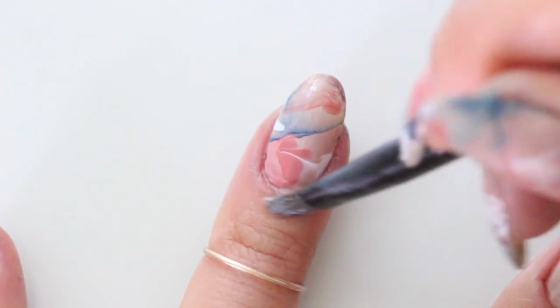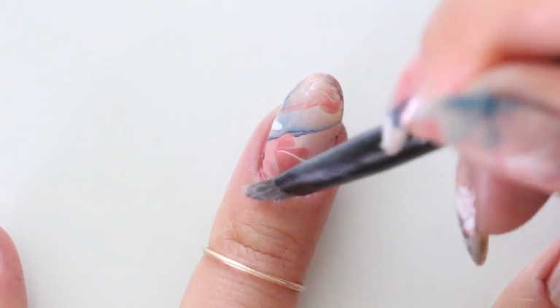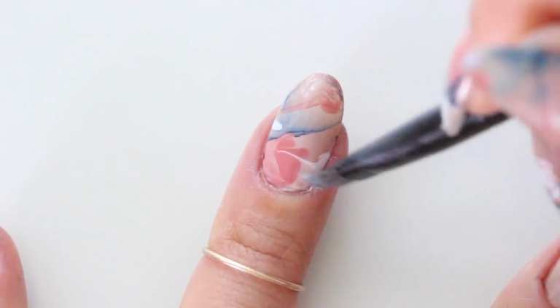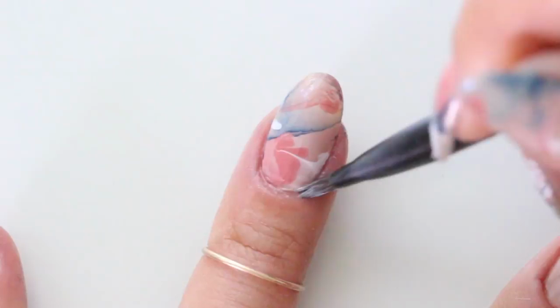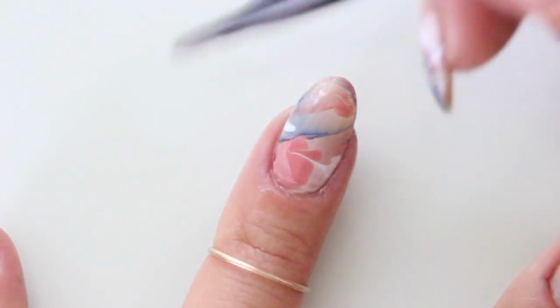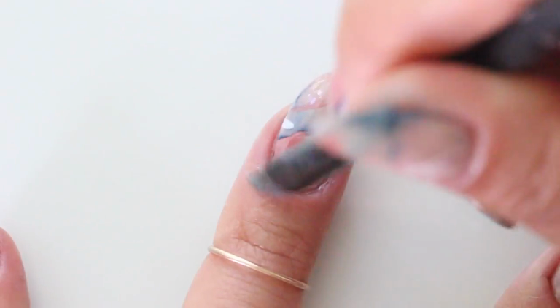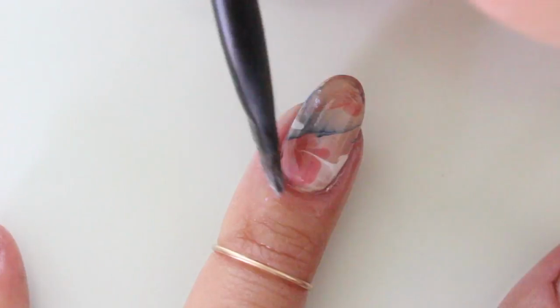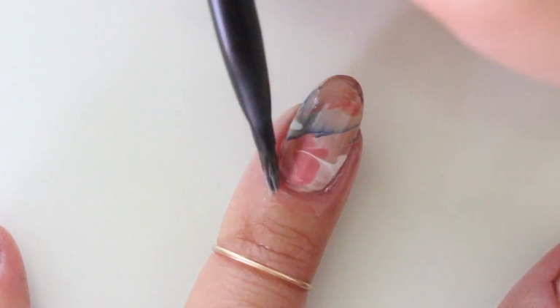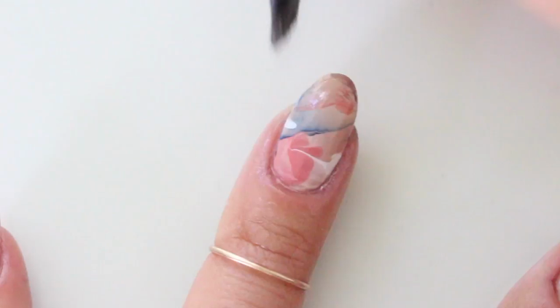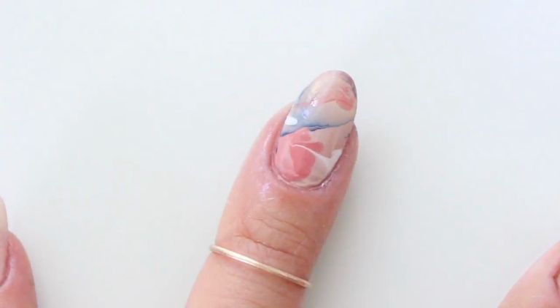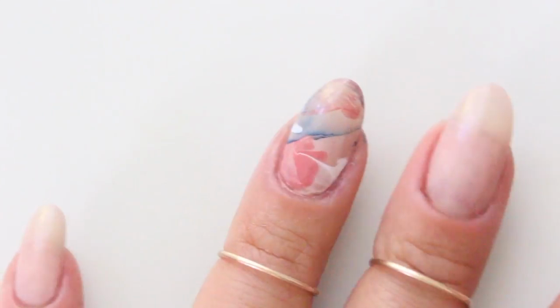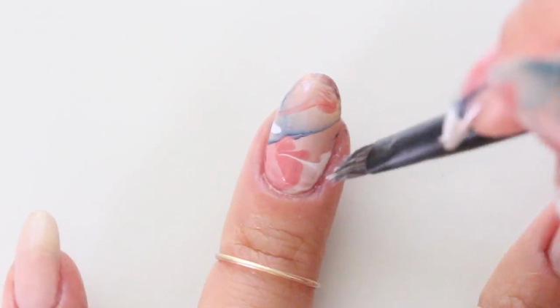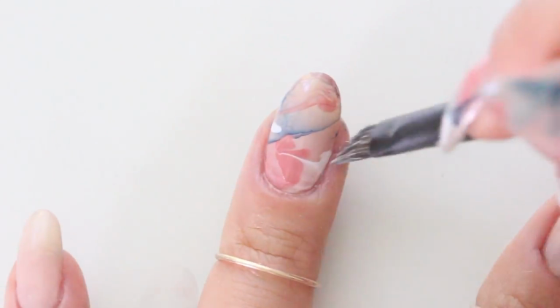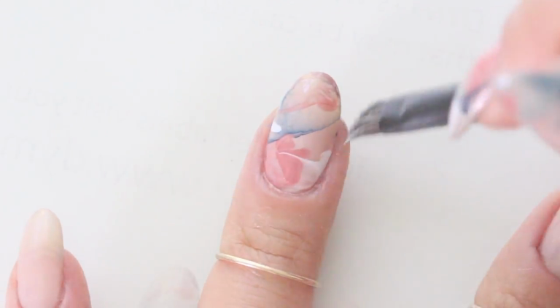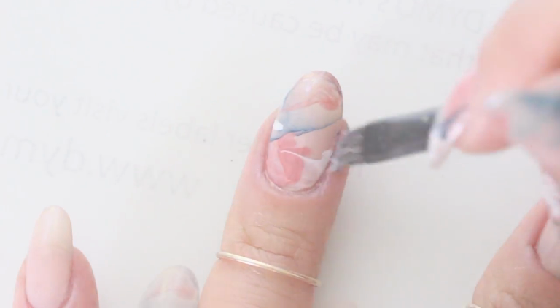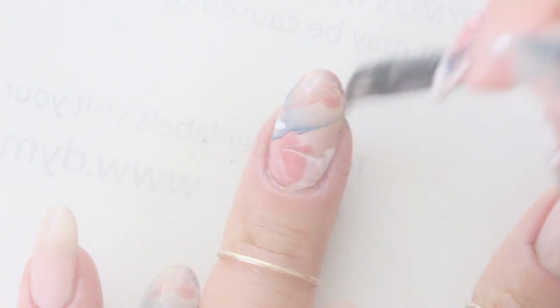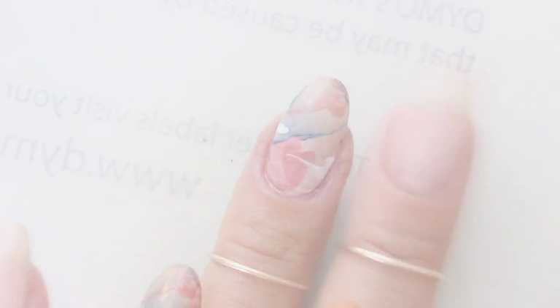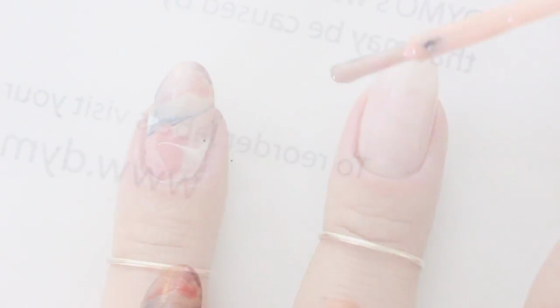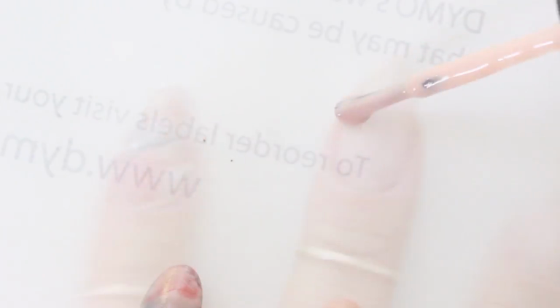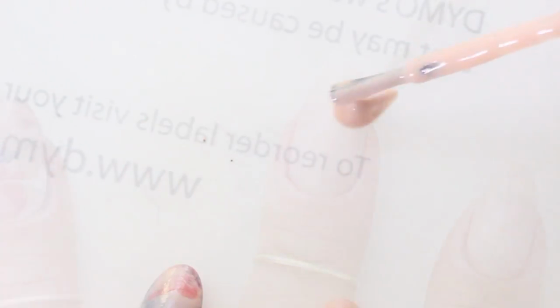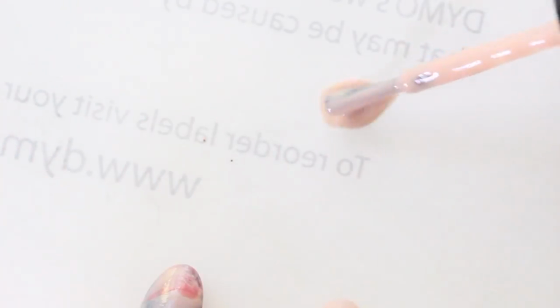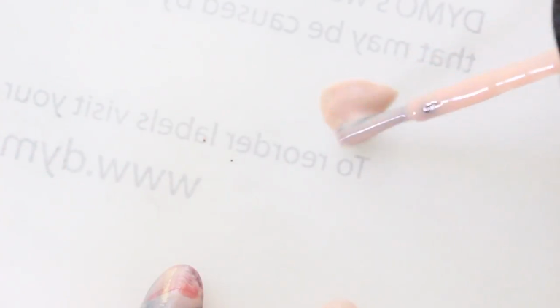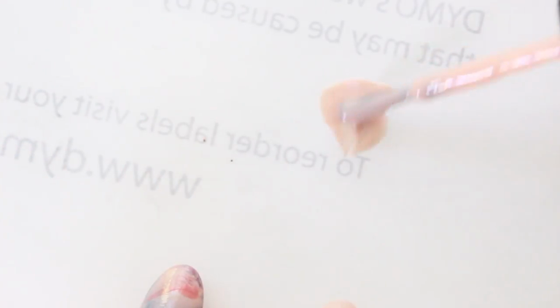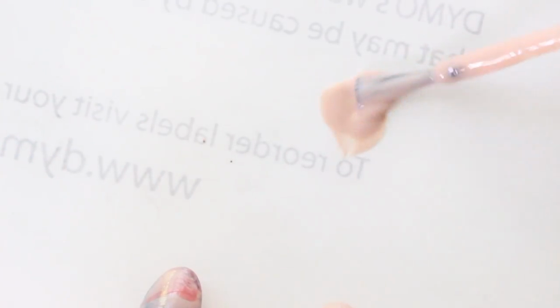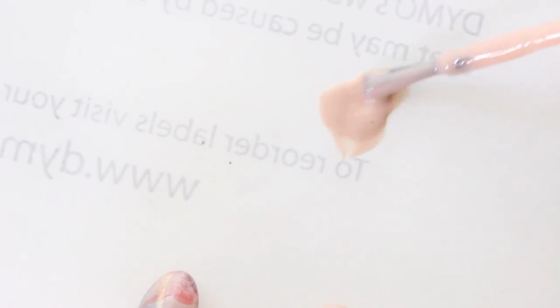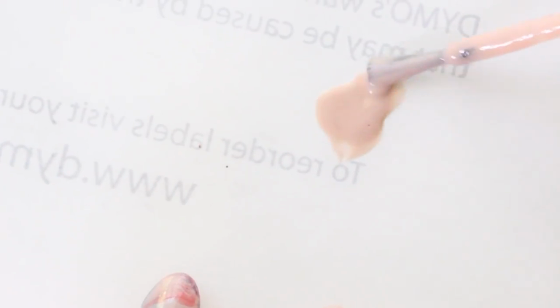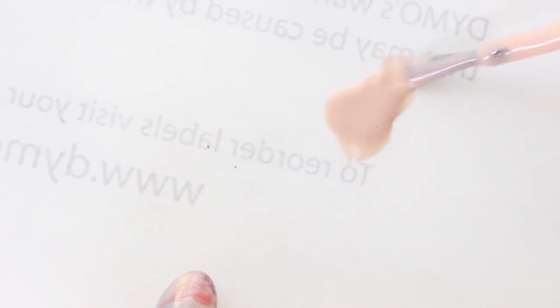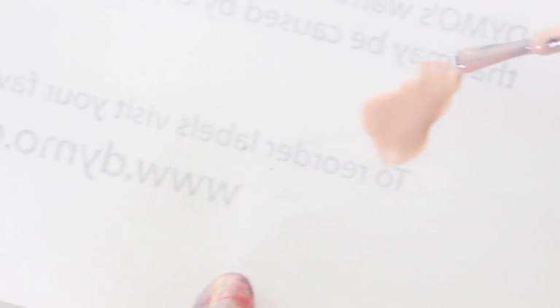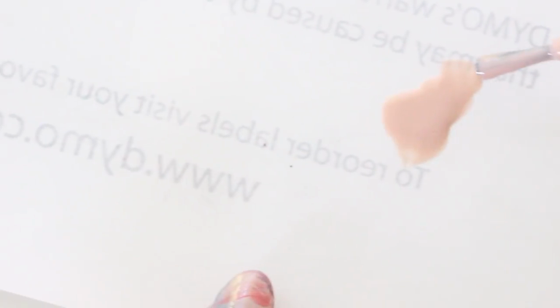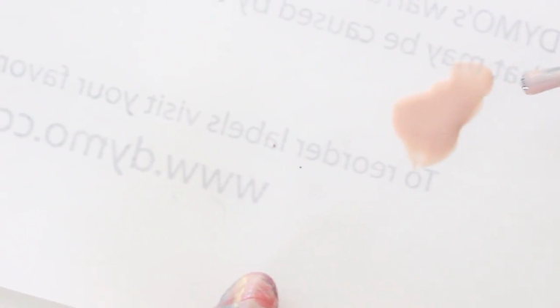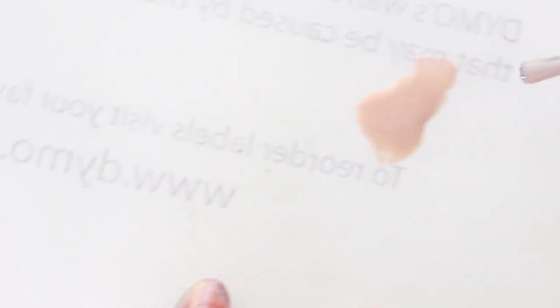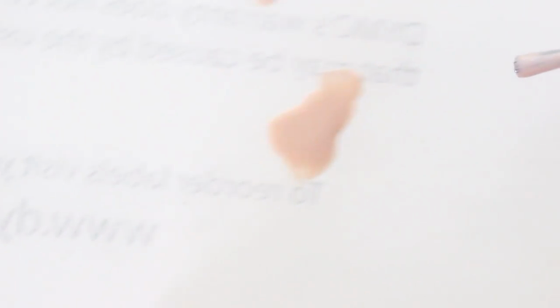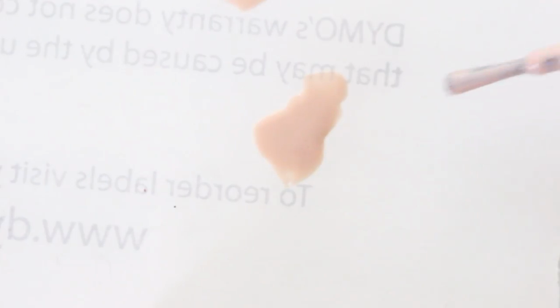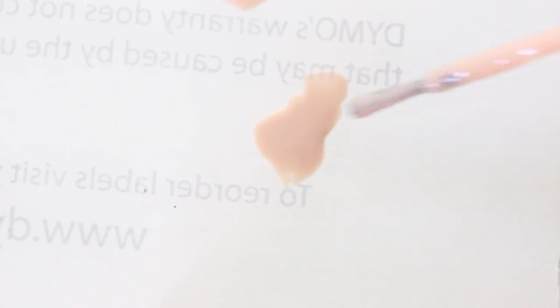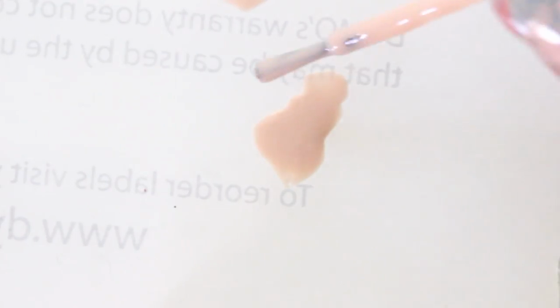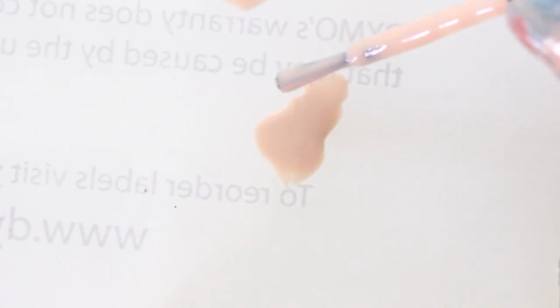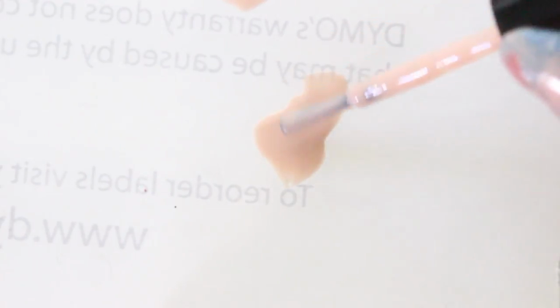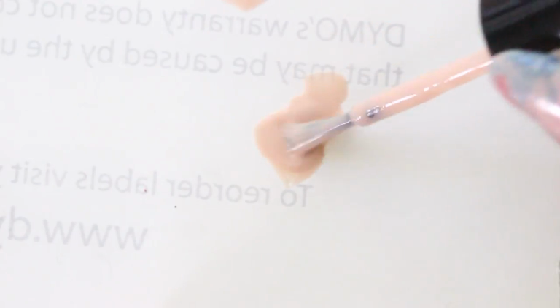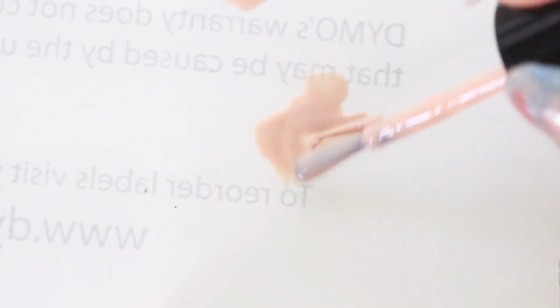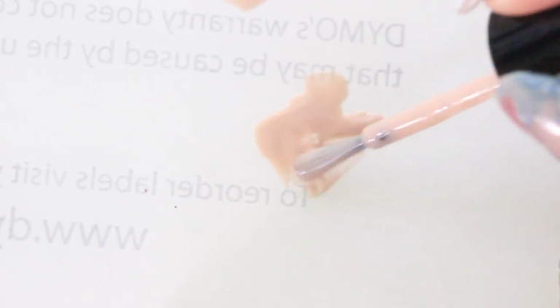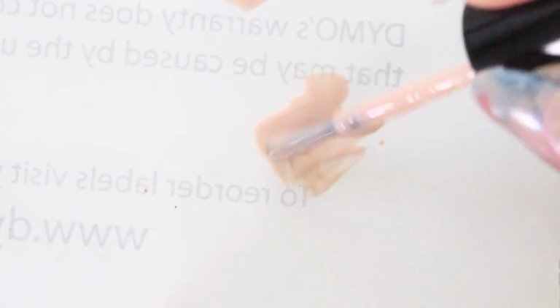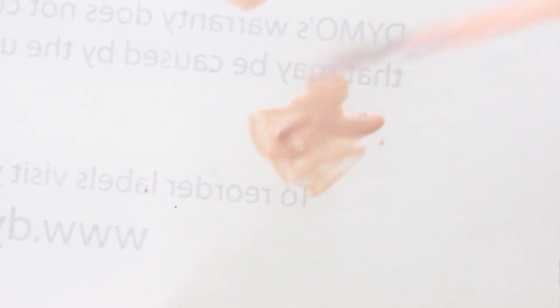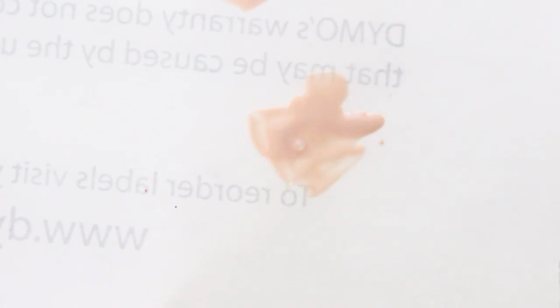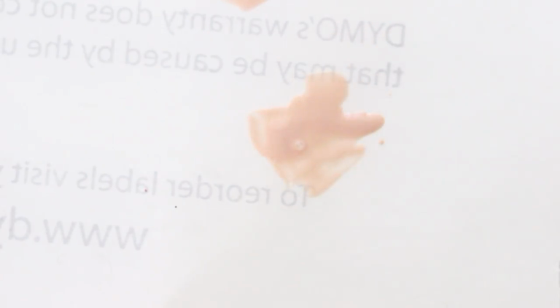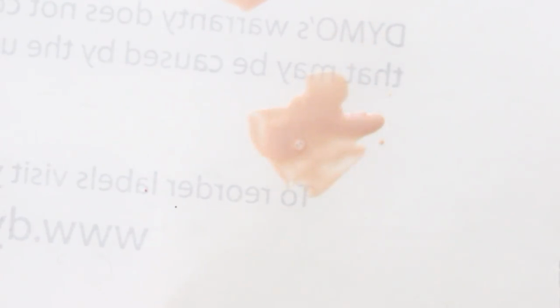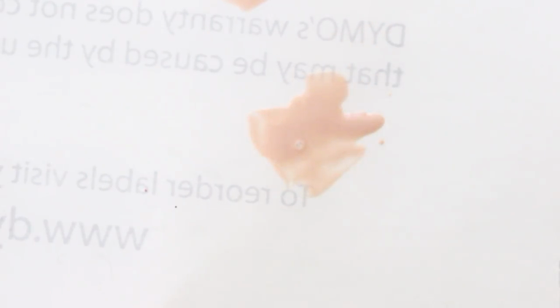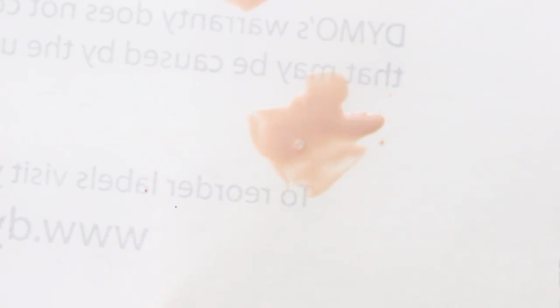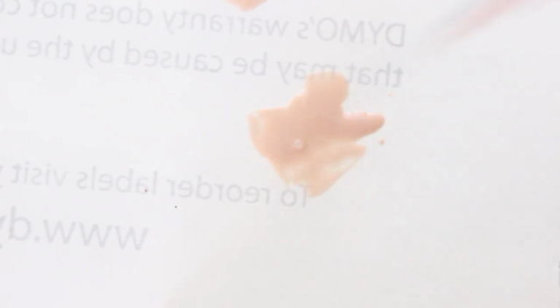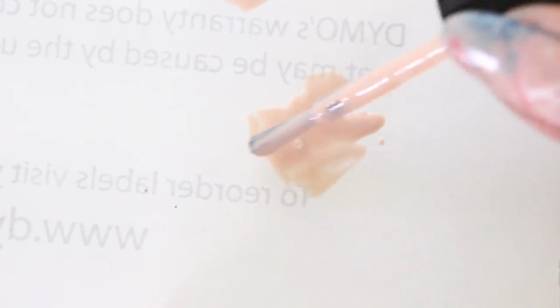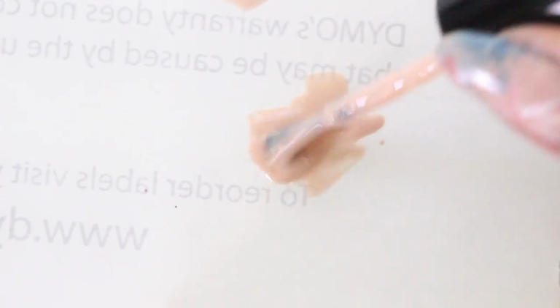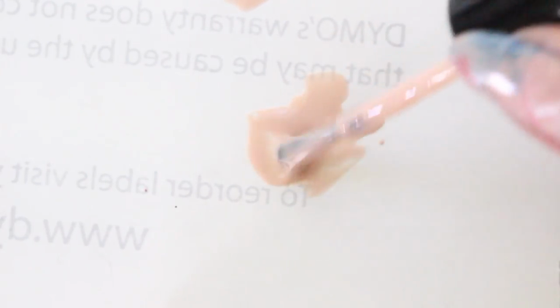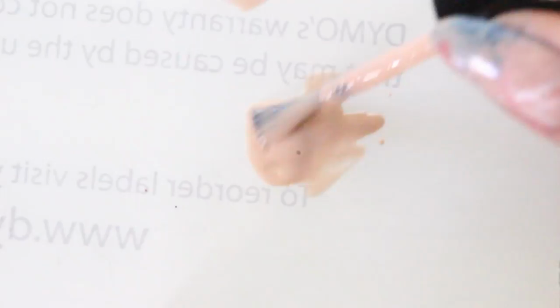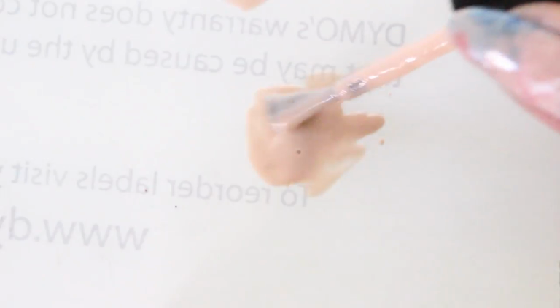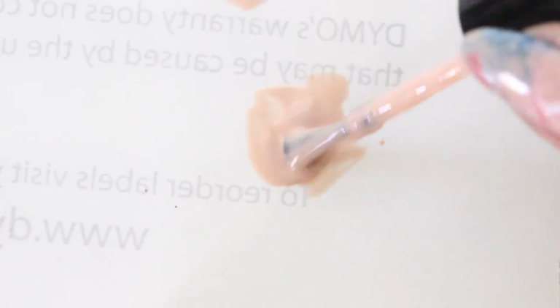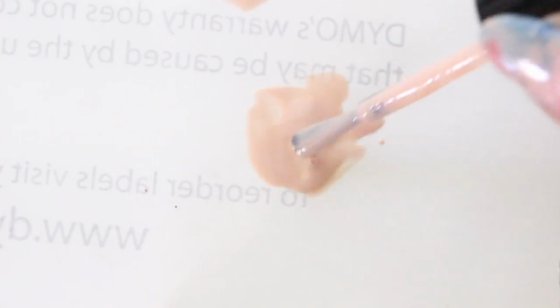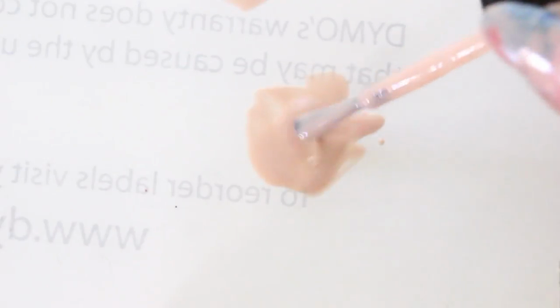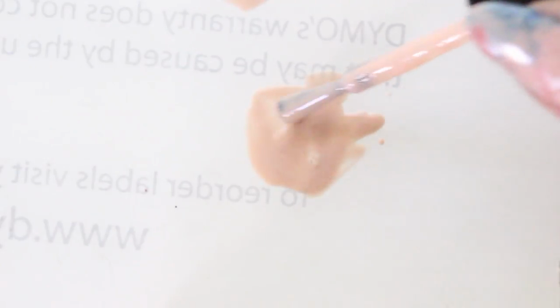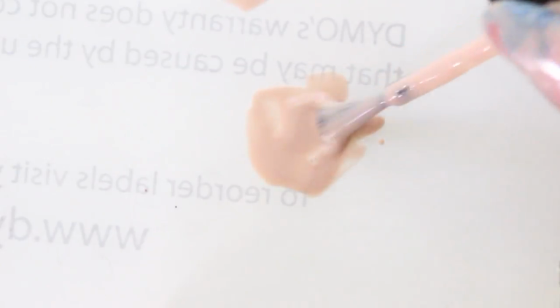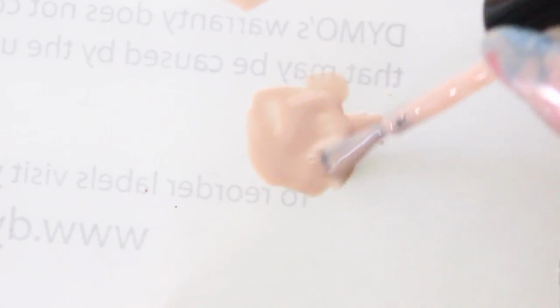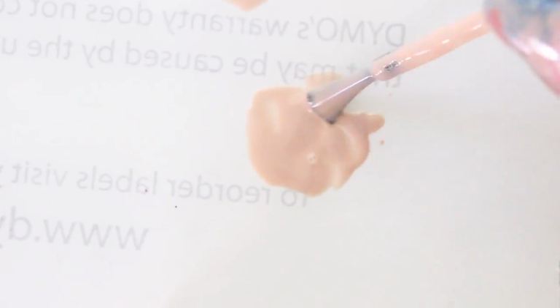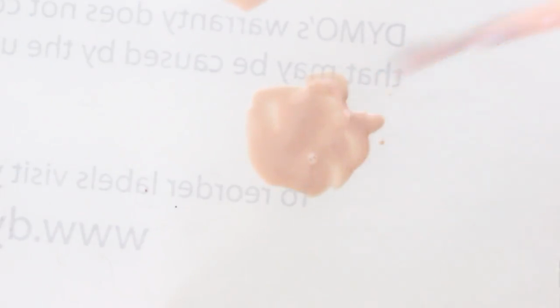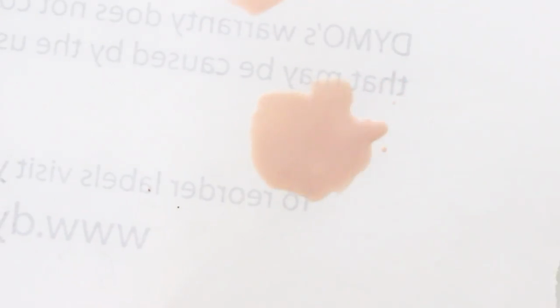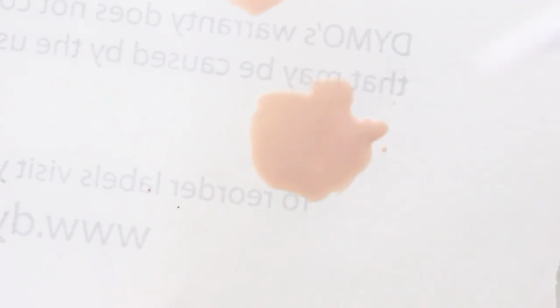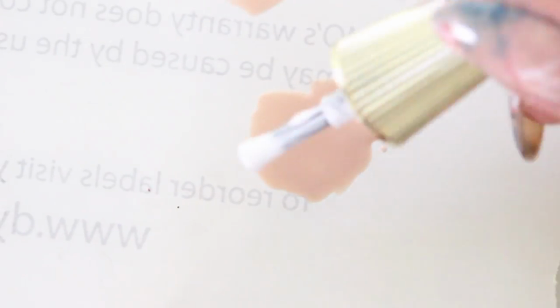You can always use a latex barrier before you start stamping, but mine dried out. So if you have any recommendations on a good latex barrier, let me know.